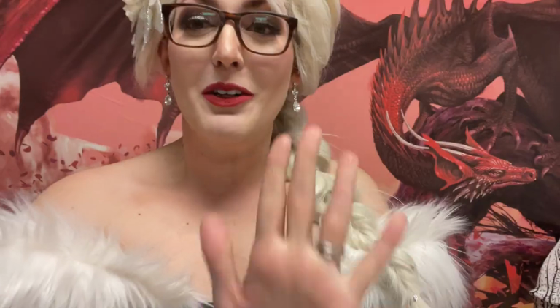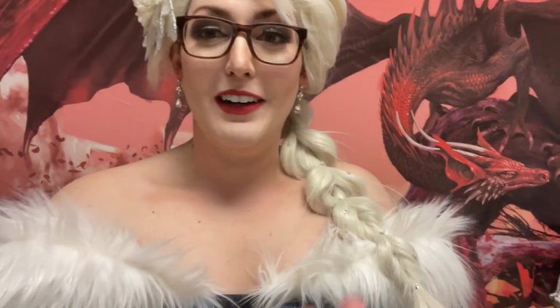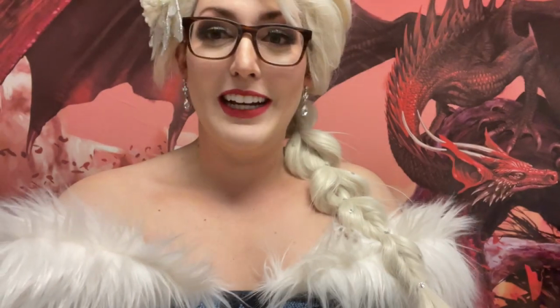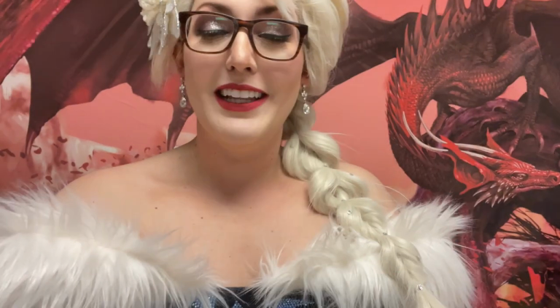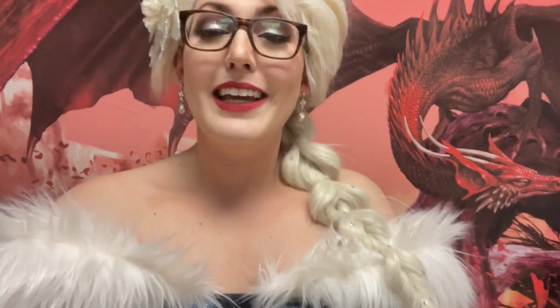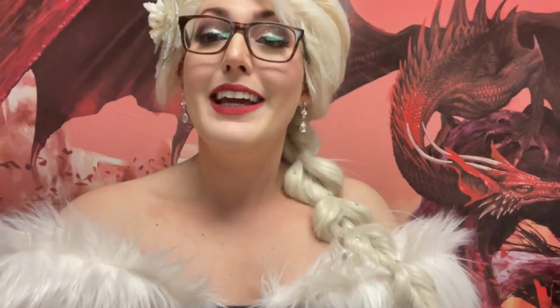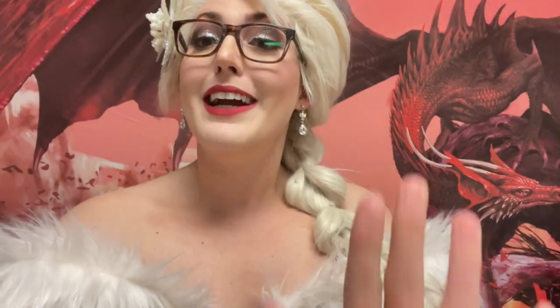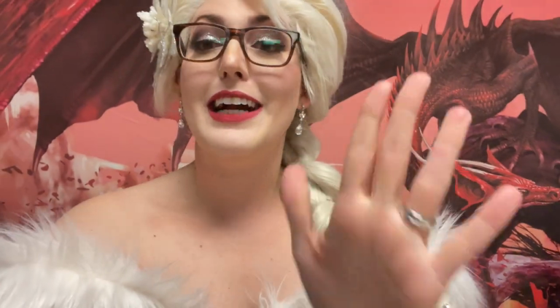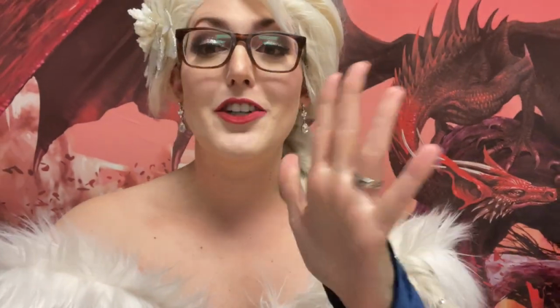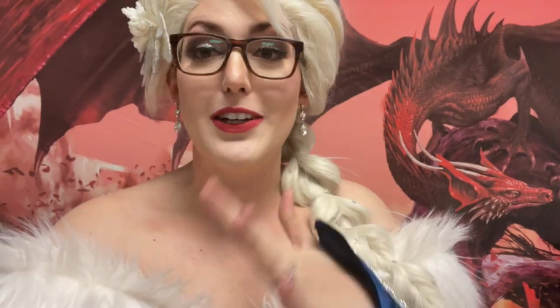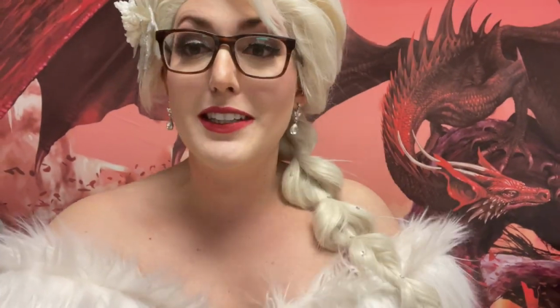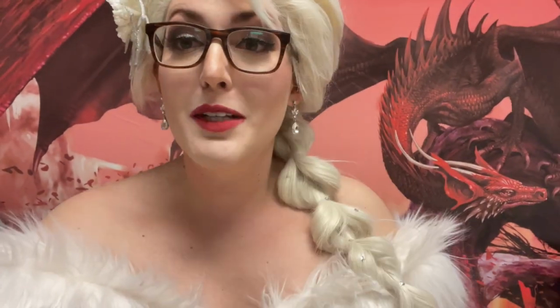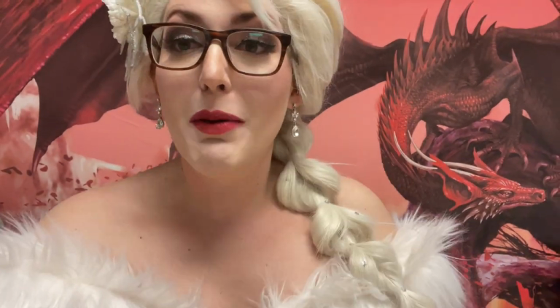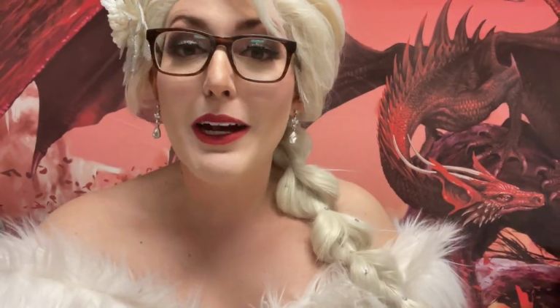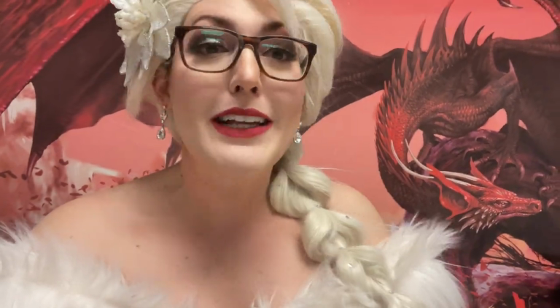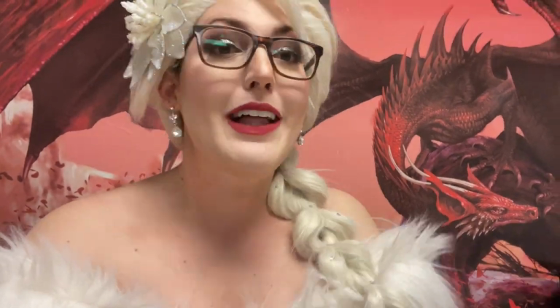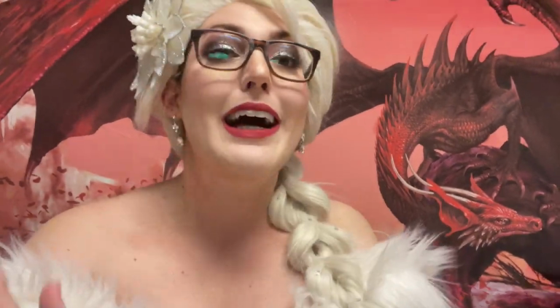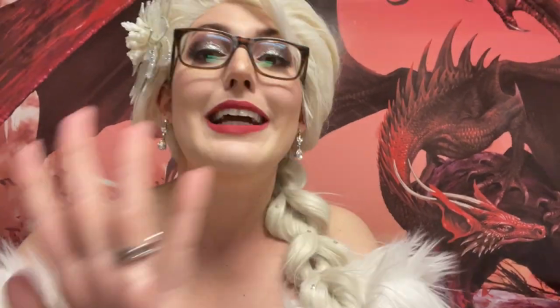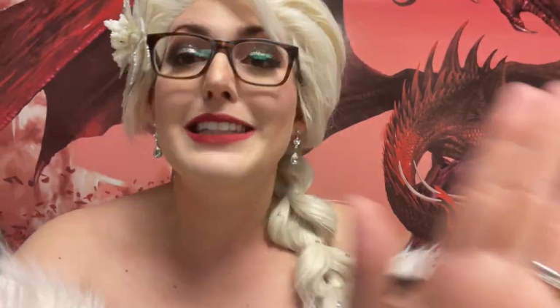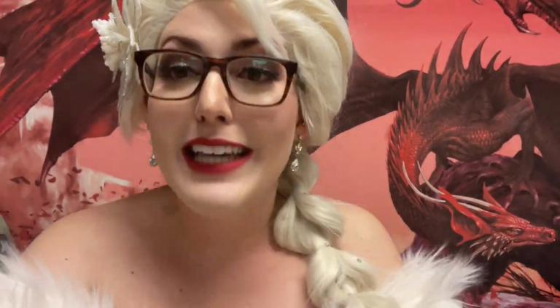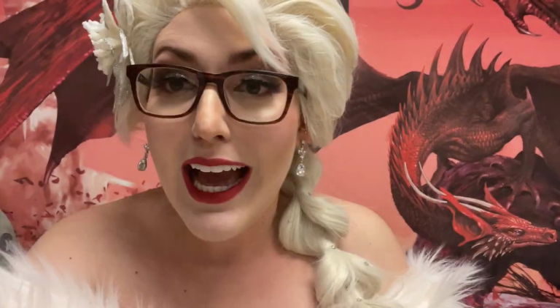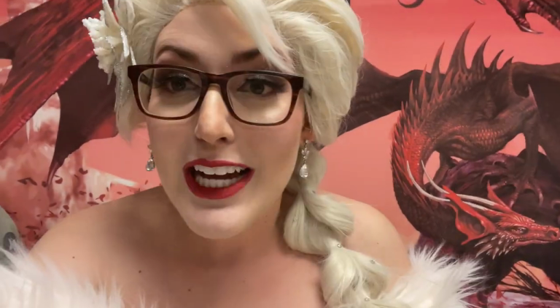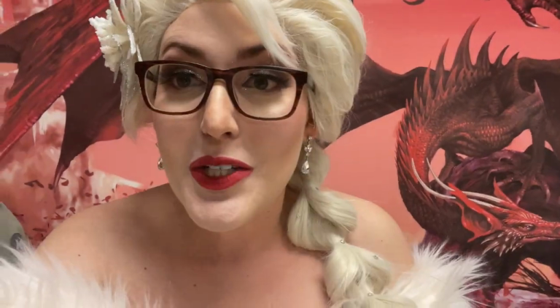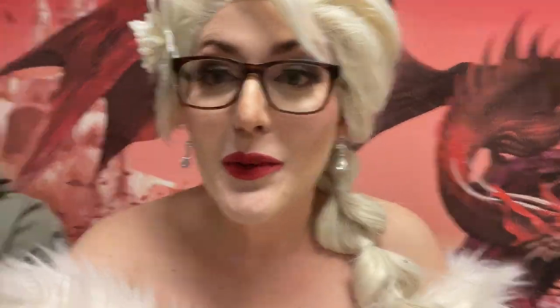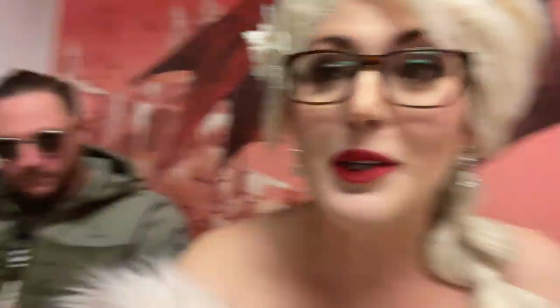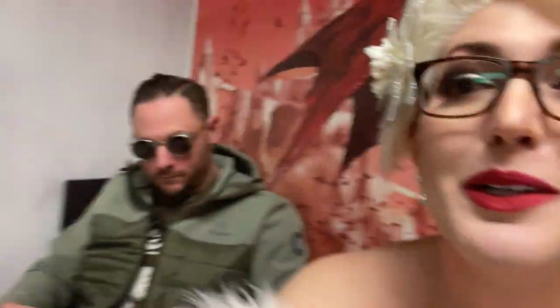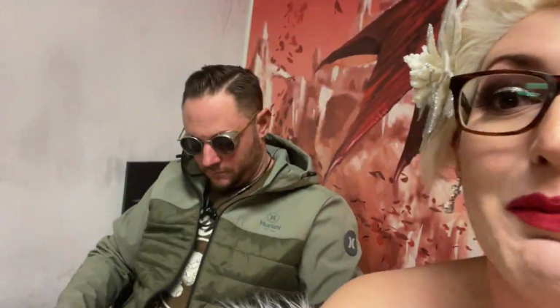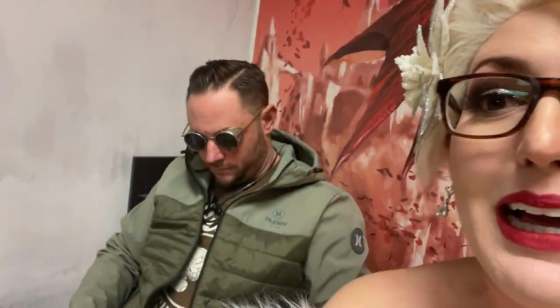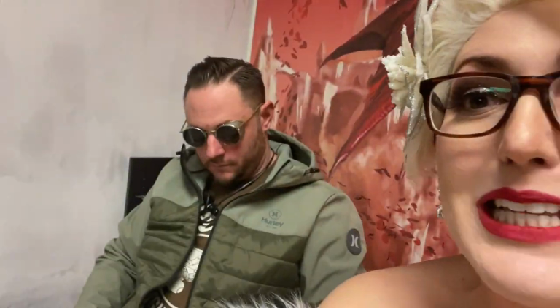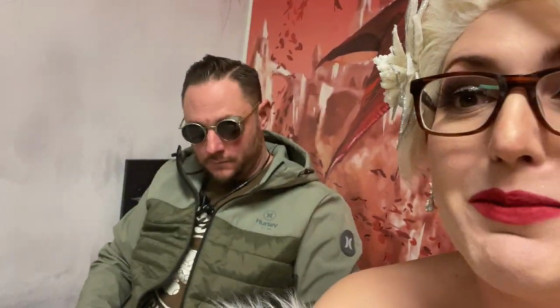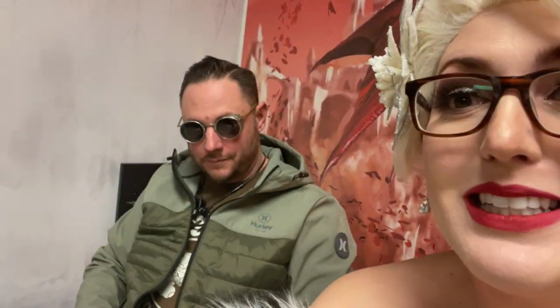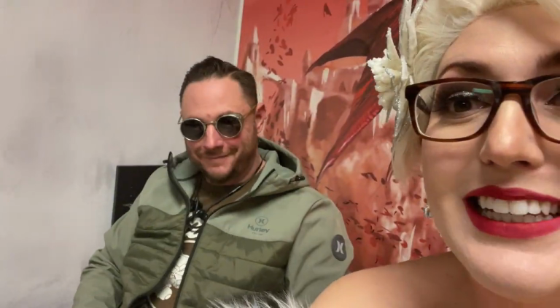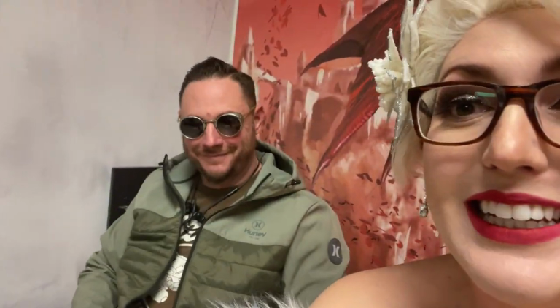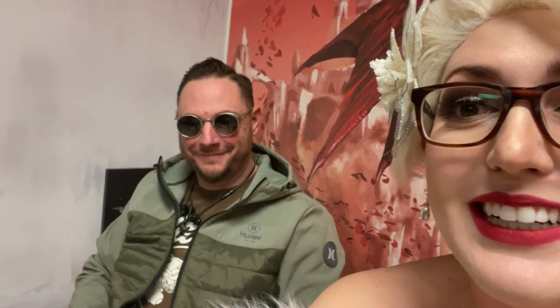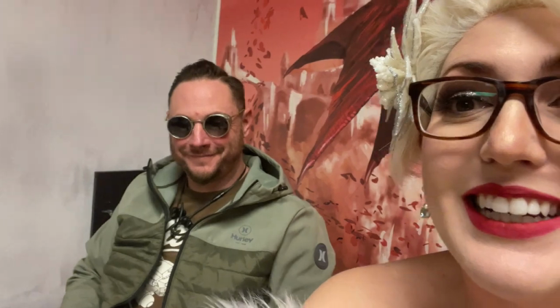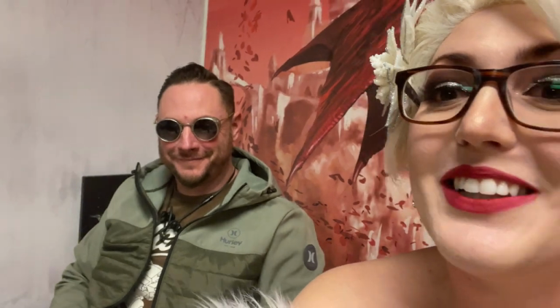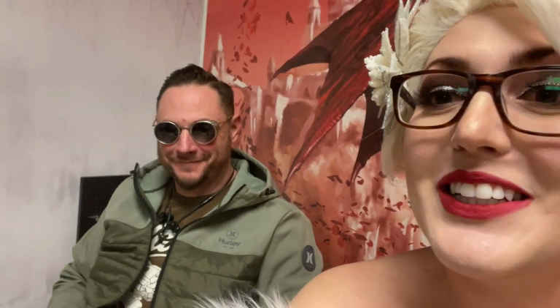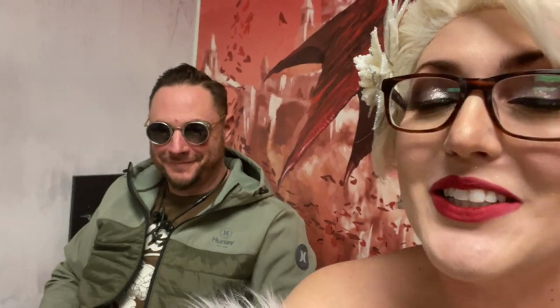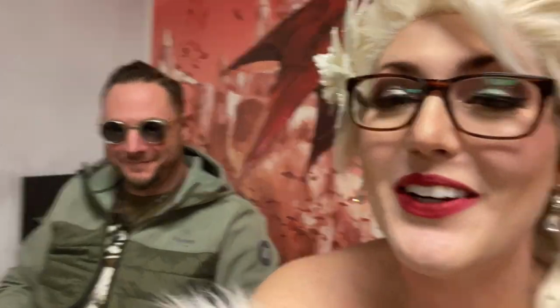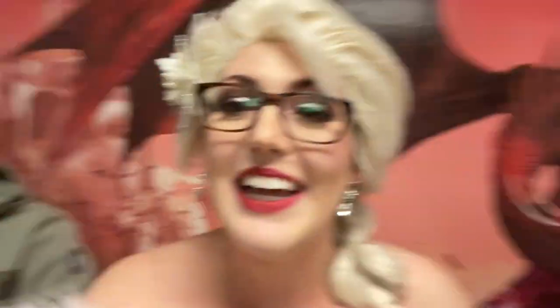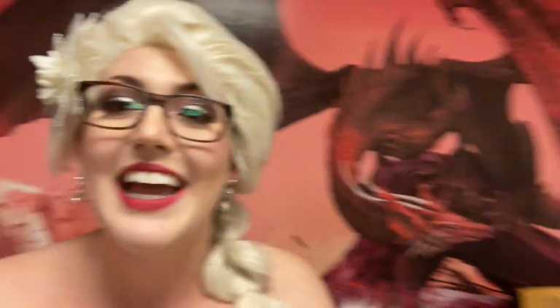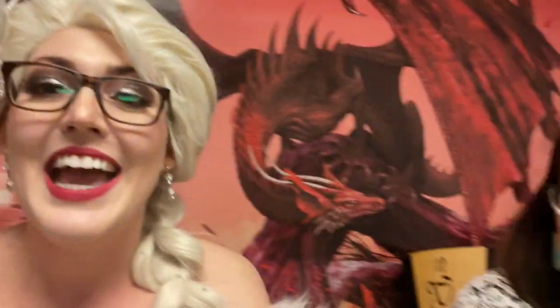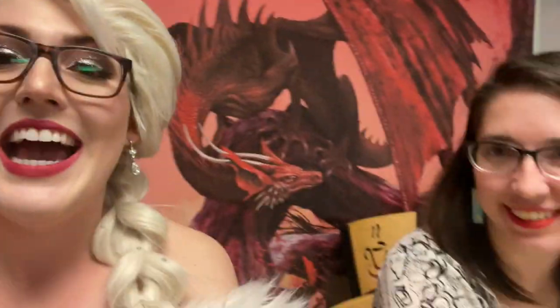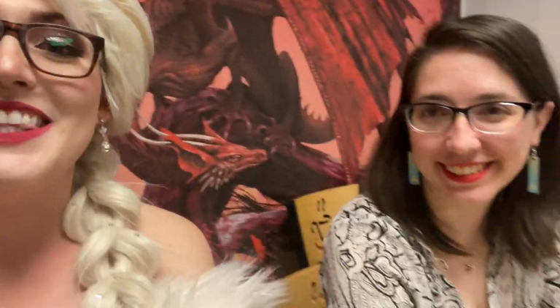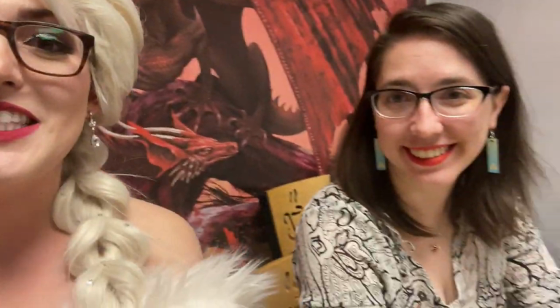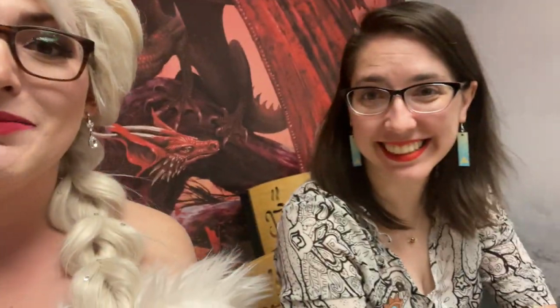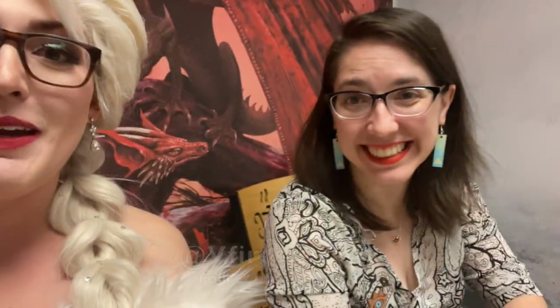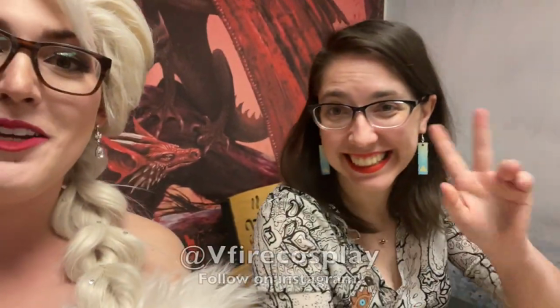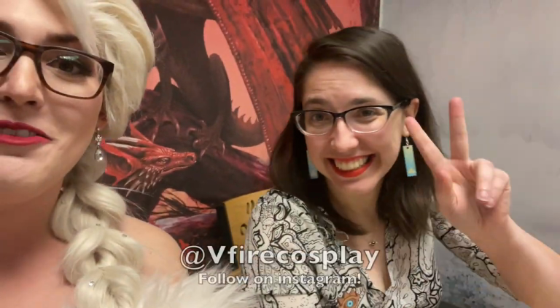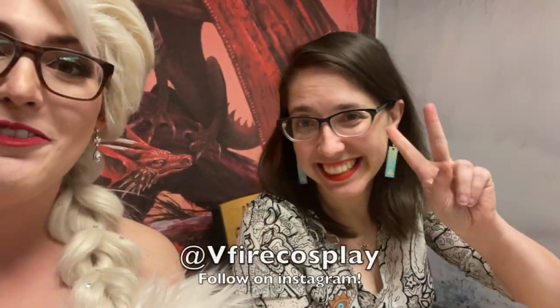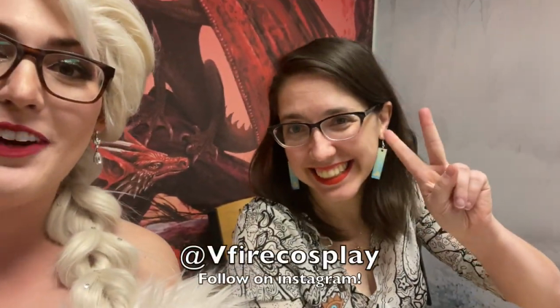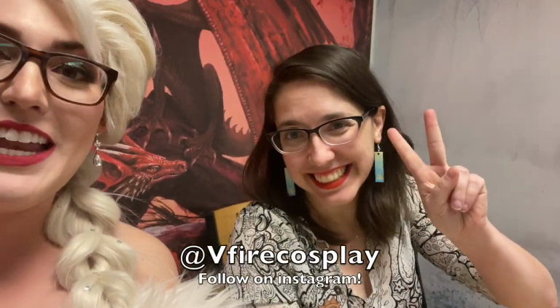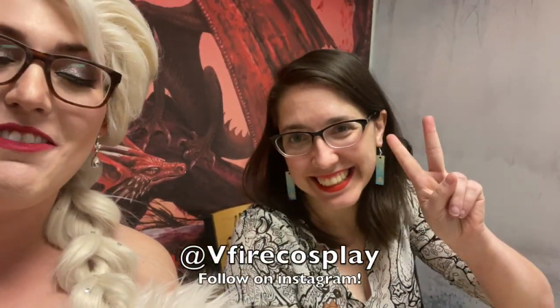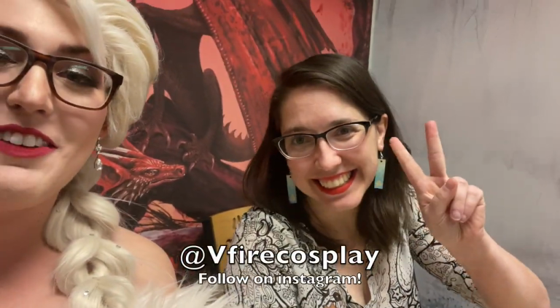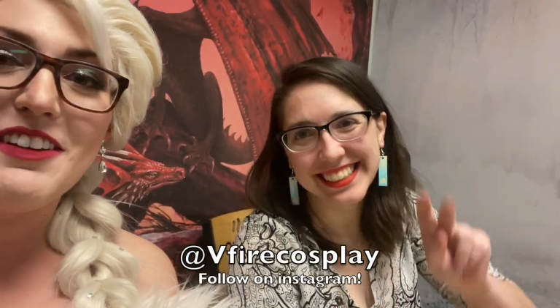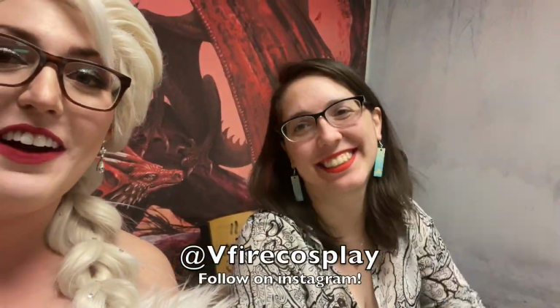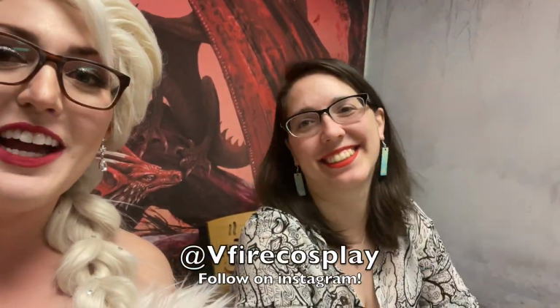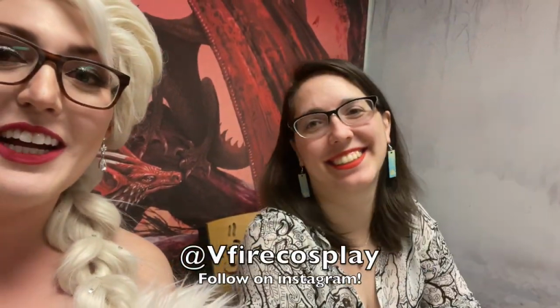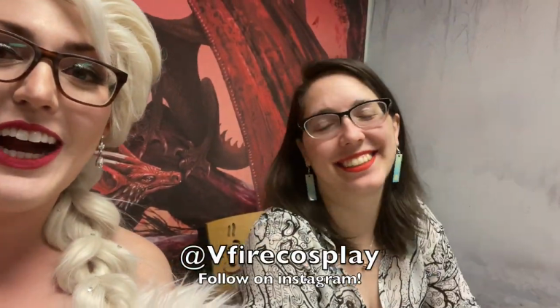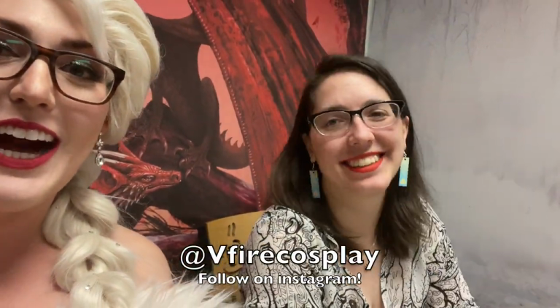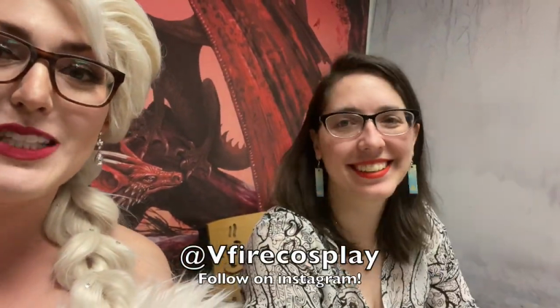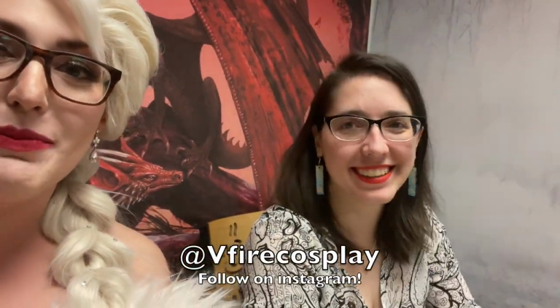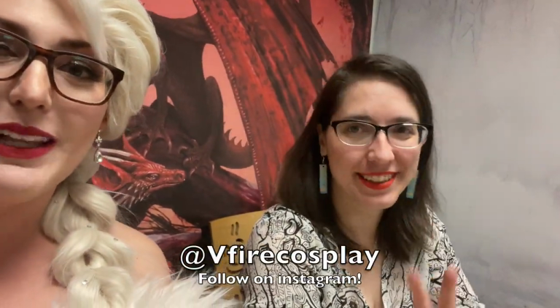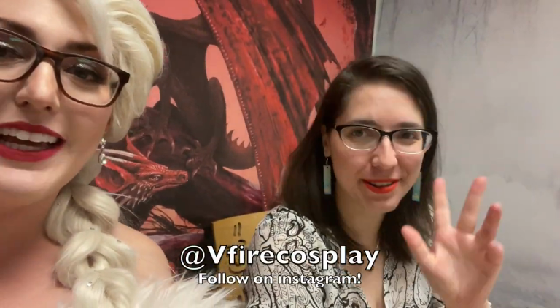We're finally here. I got dressed in the parking lot — it's casual. My husband's here, he looks great. And this is my new friend, Vfire Cosplay.